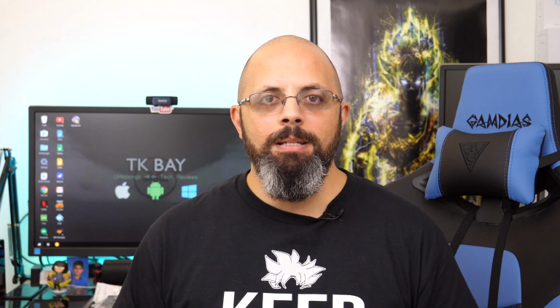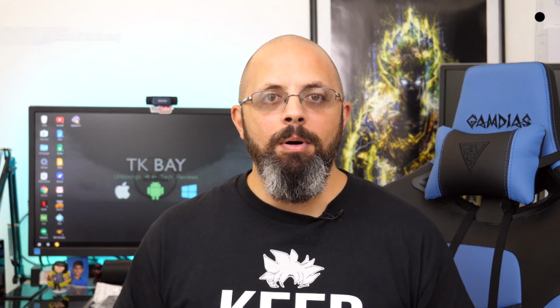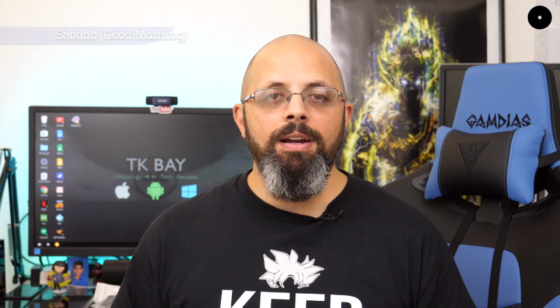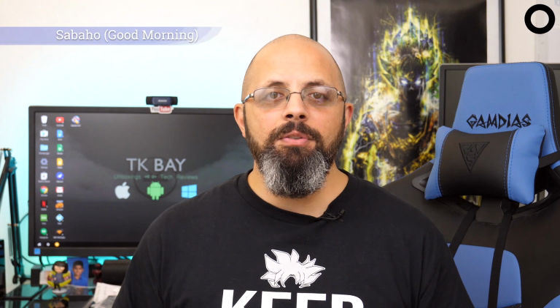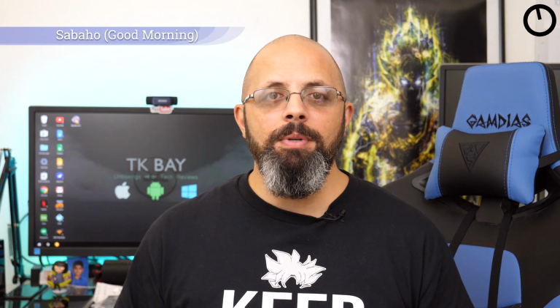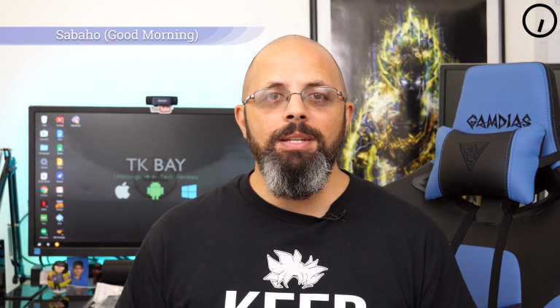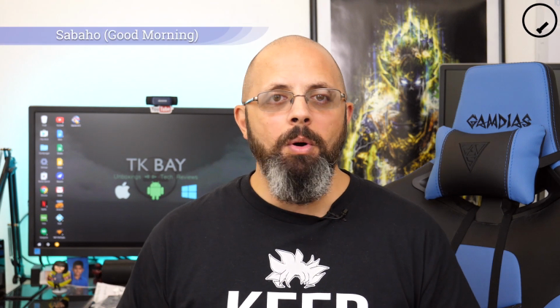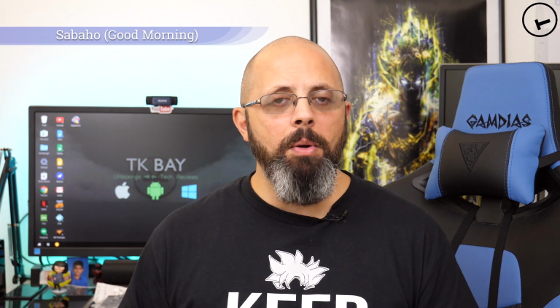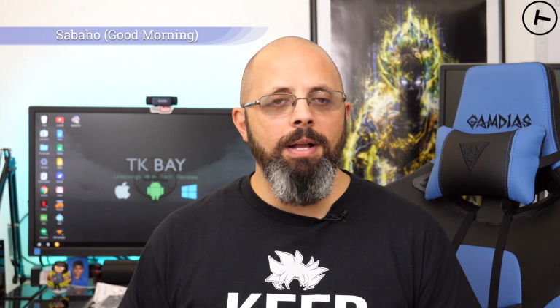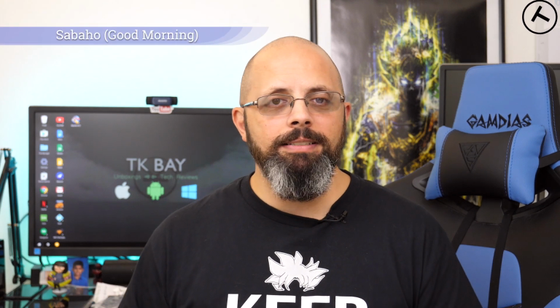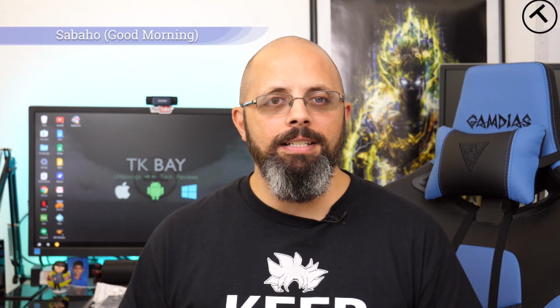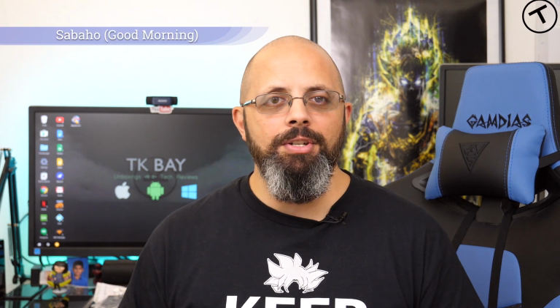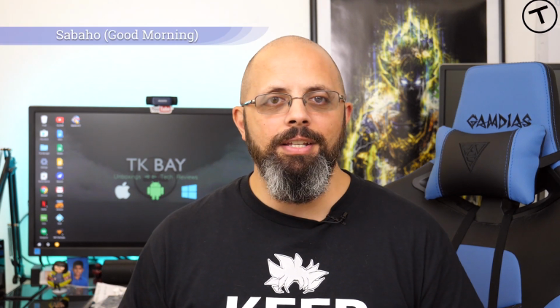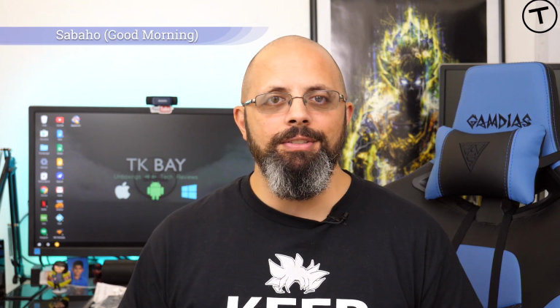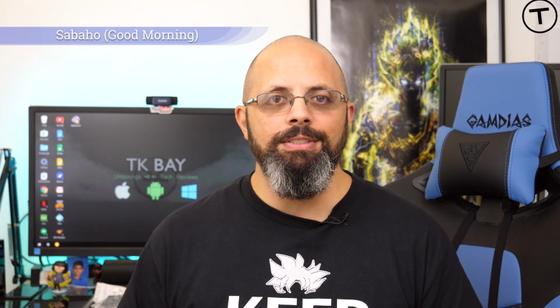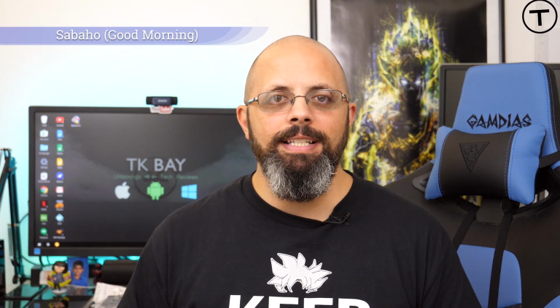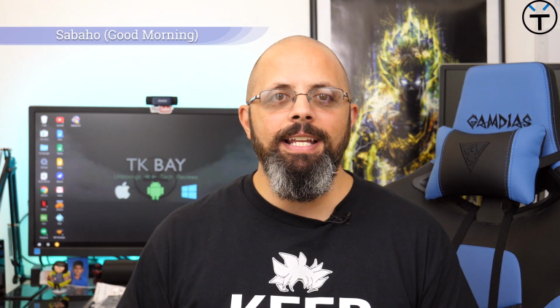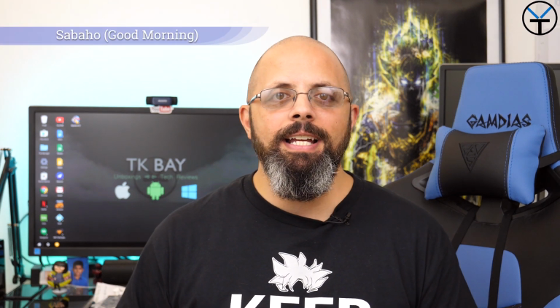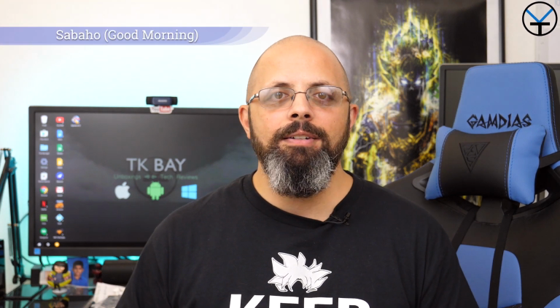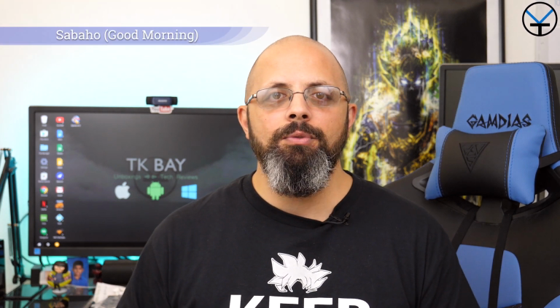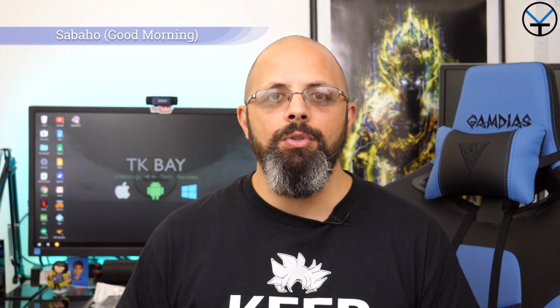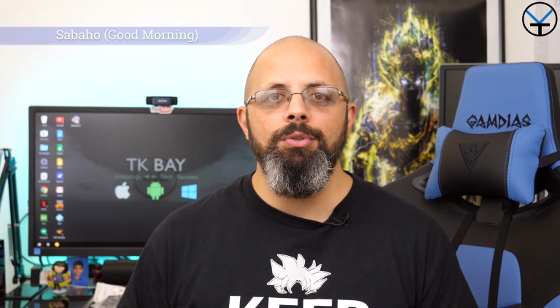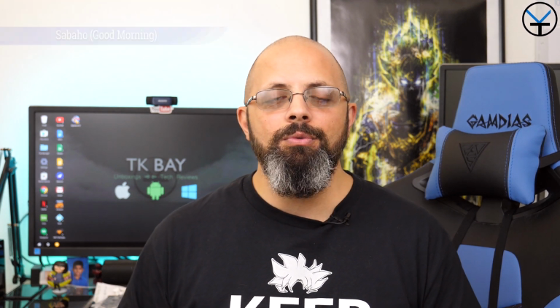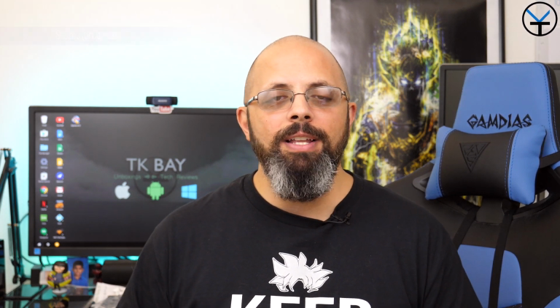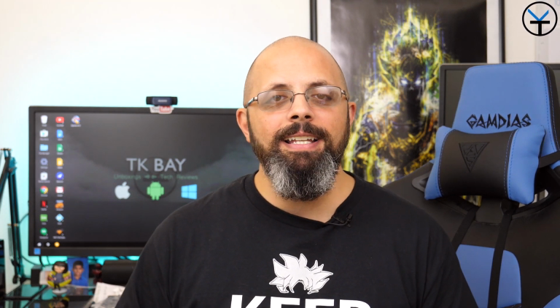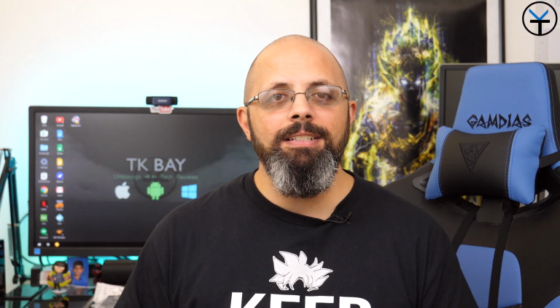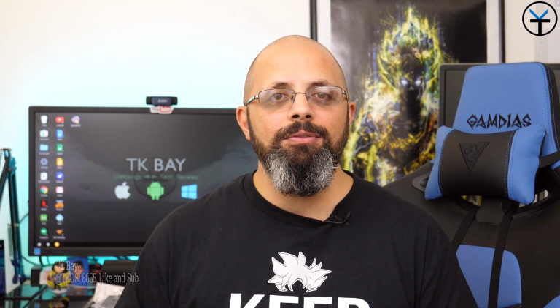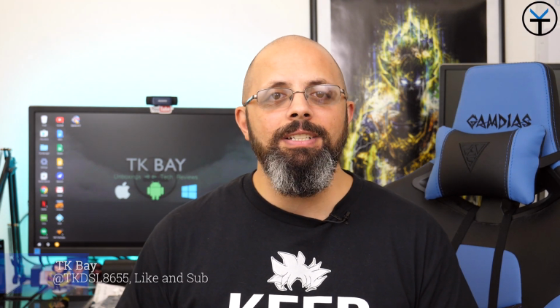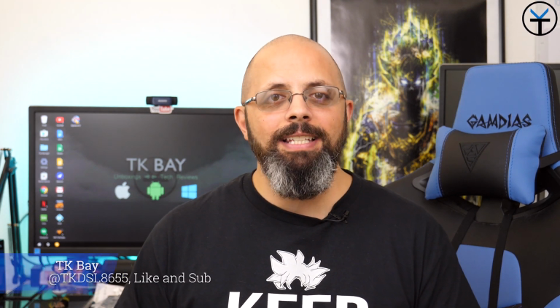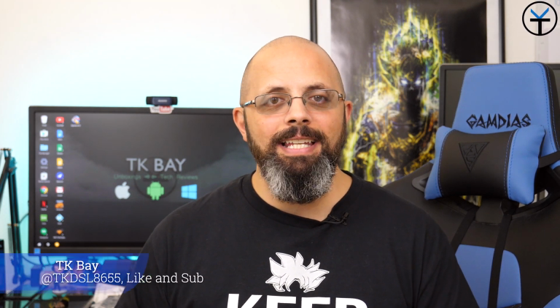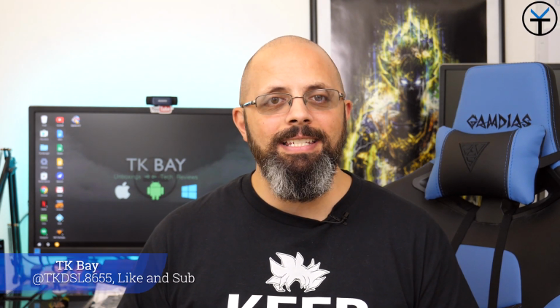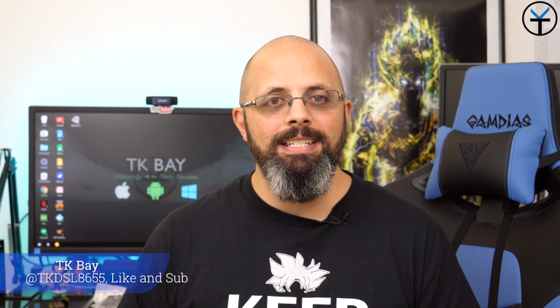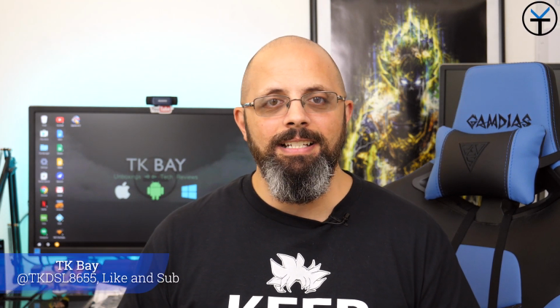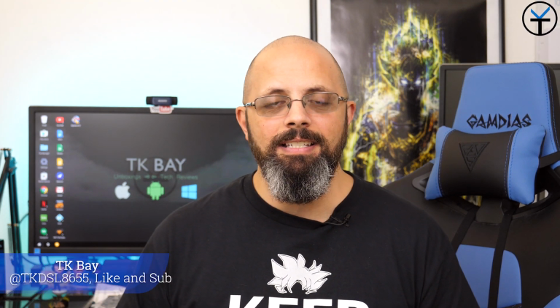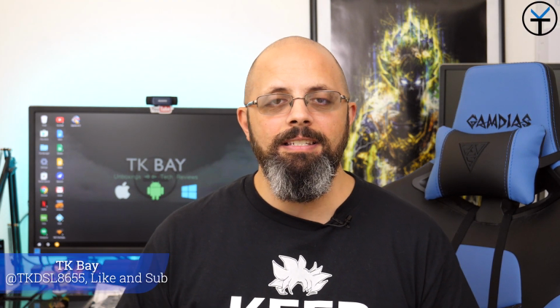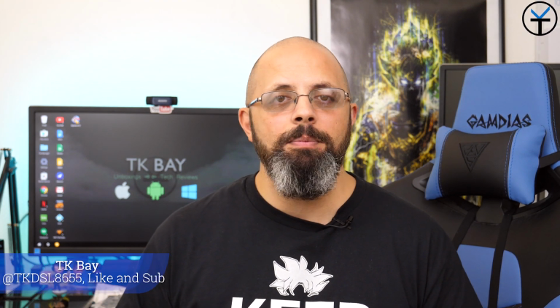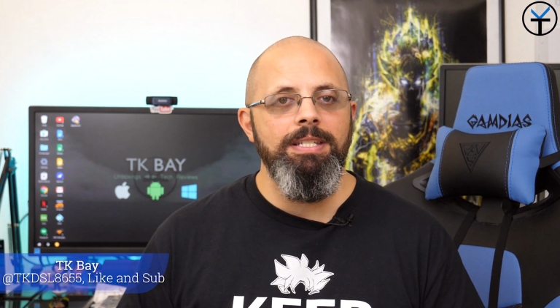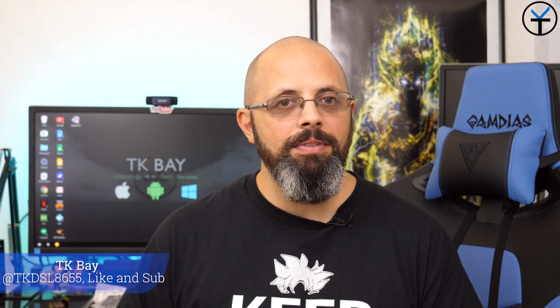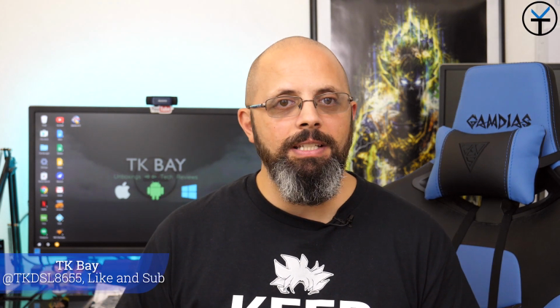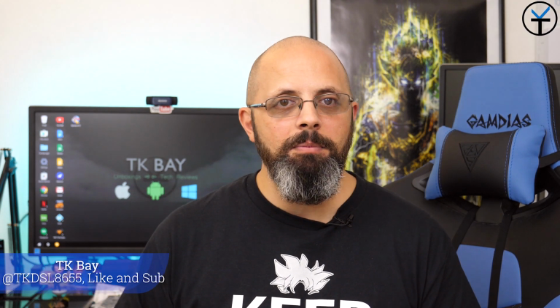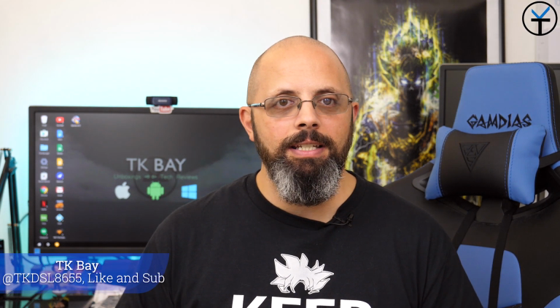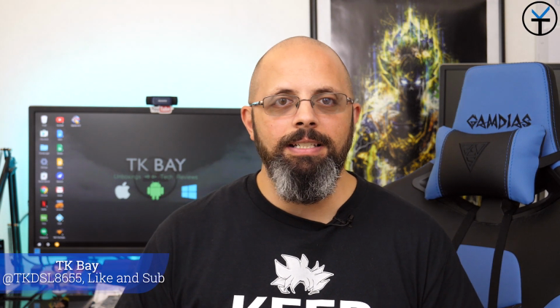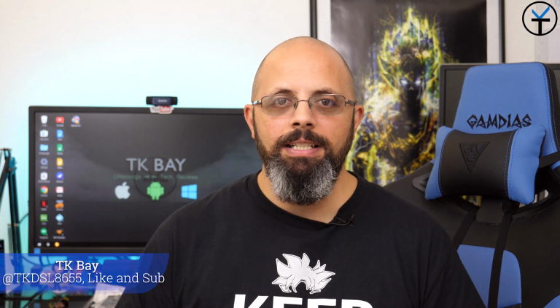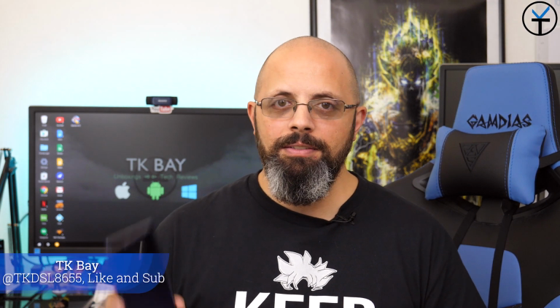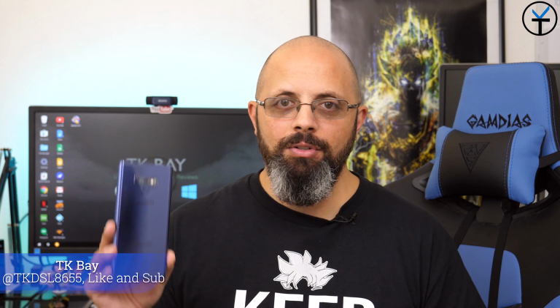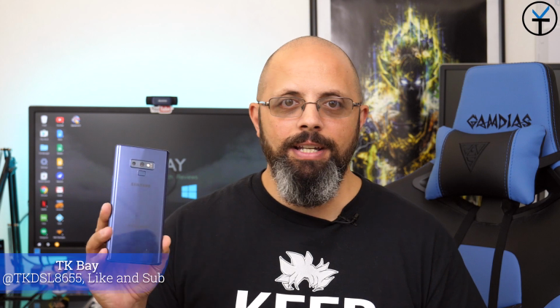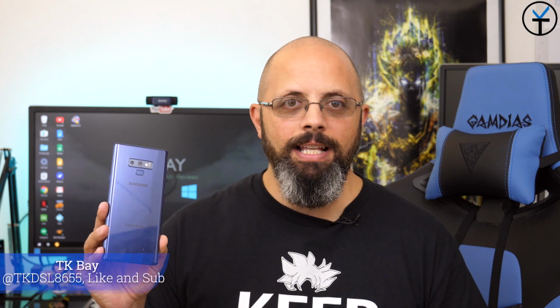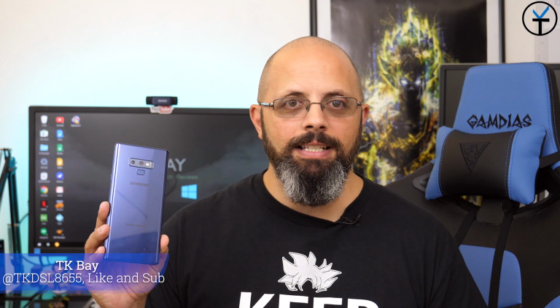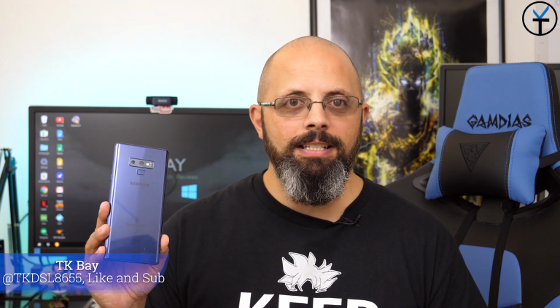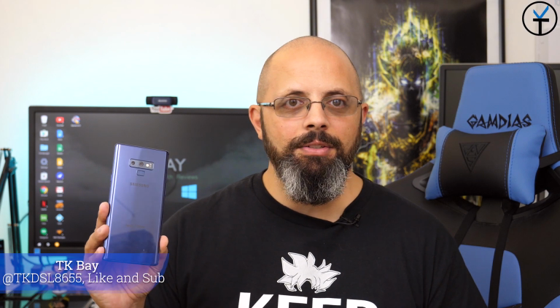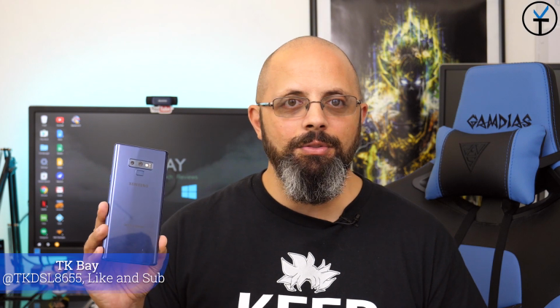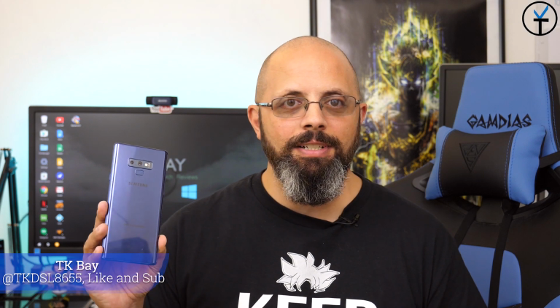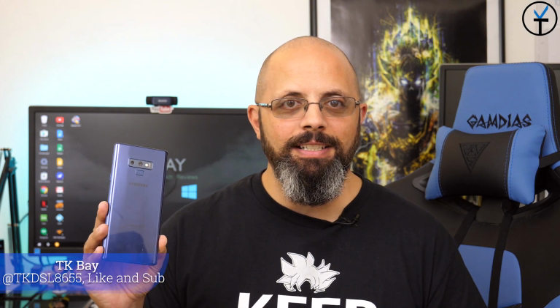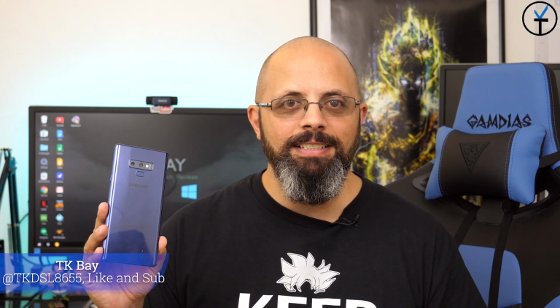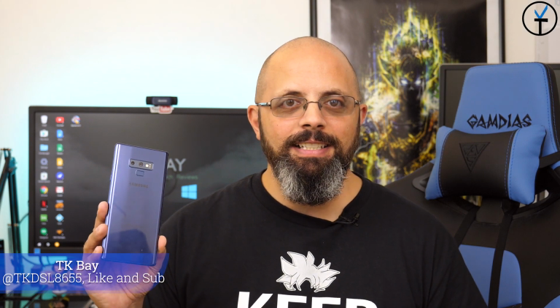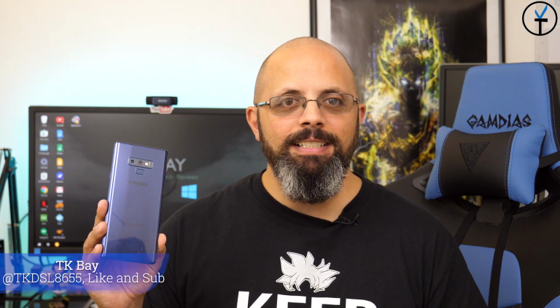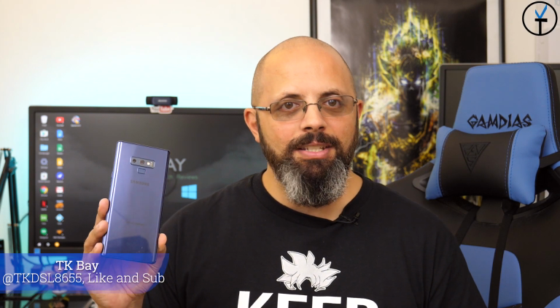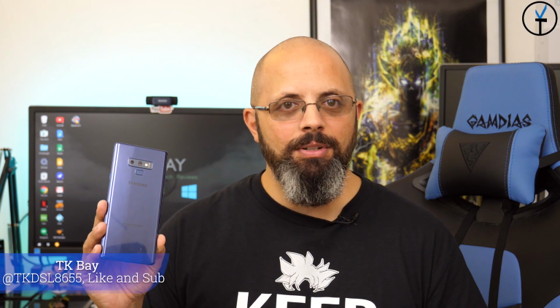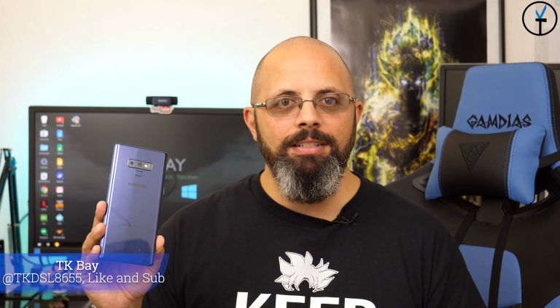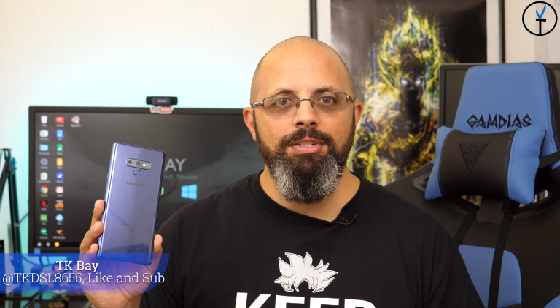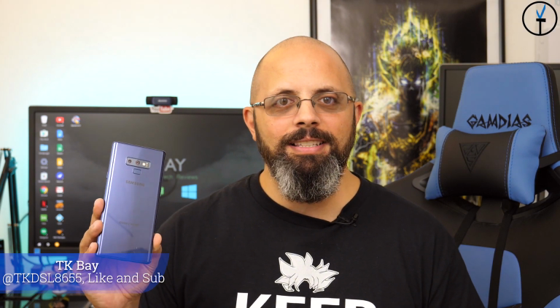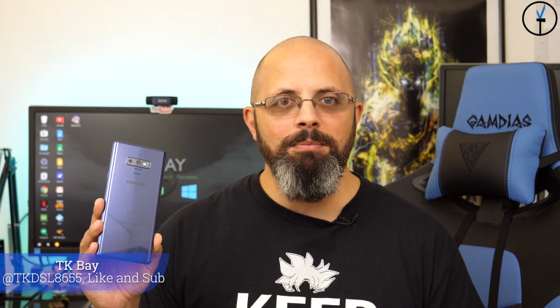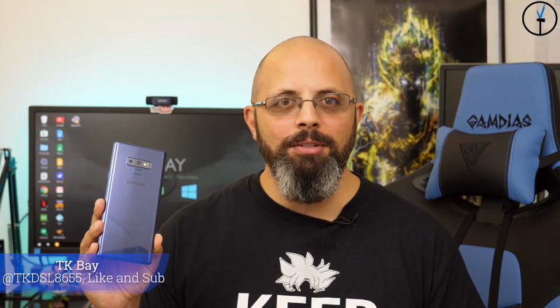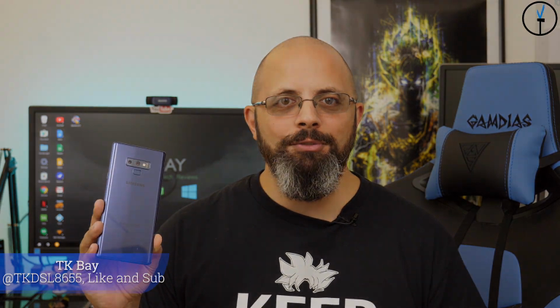Salaam everybody, welcome back to the channel. Today I have for you nine different case designs specifically made for our Galaxy Note 9. Let's go ahead and check them out.